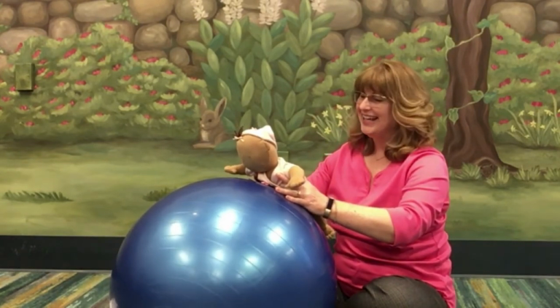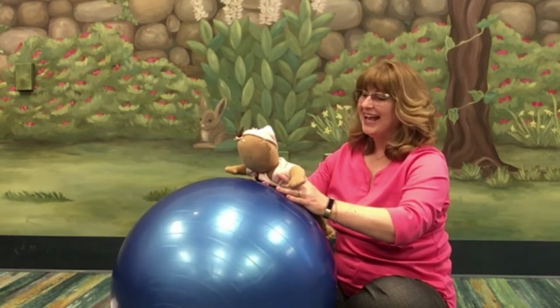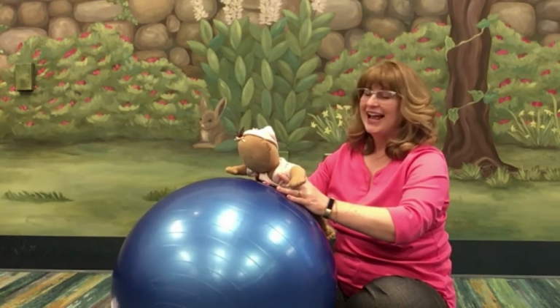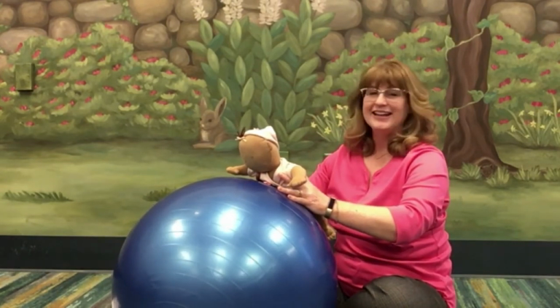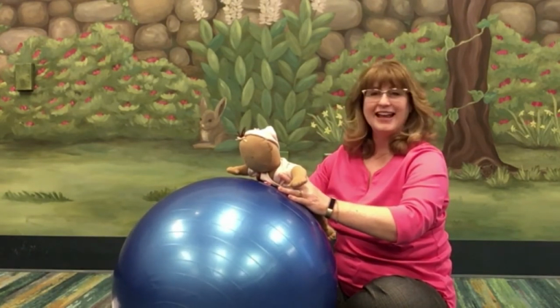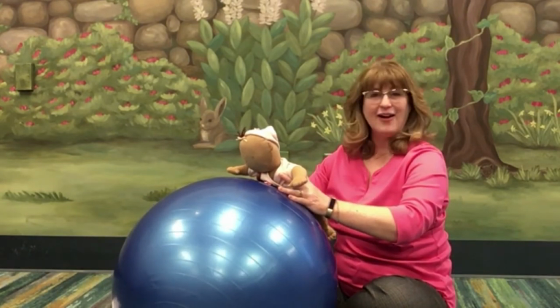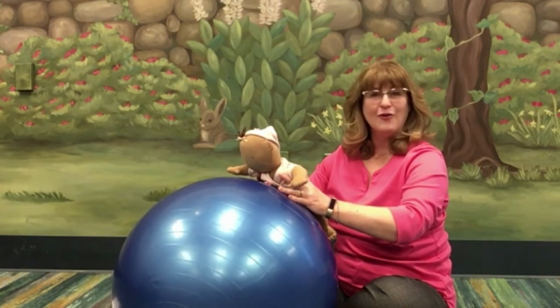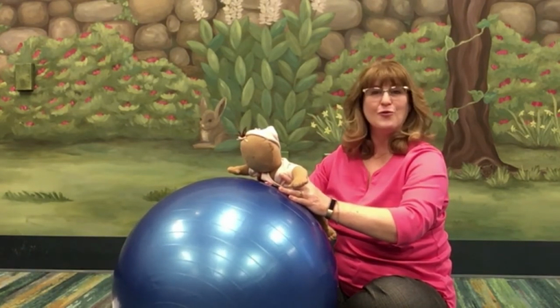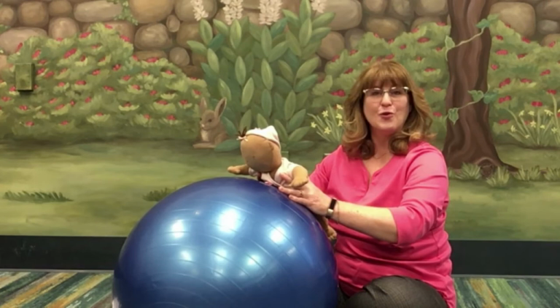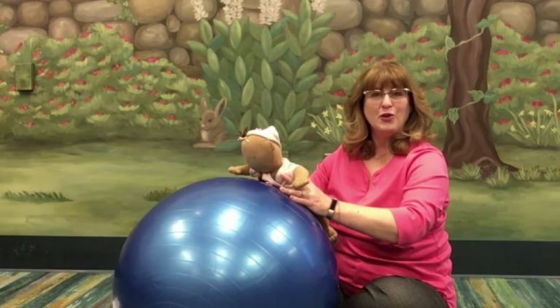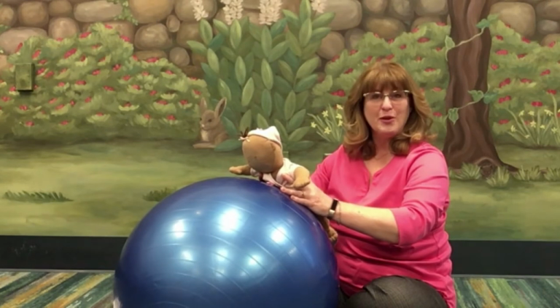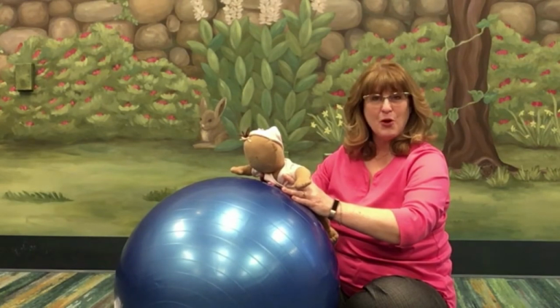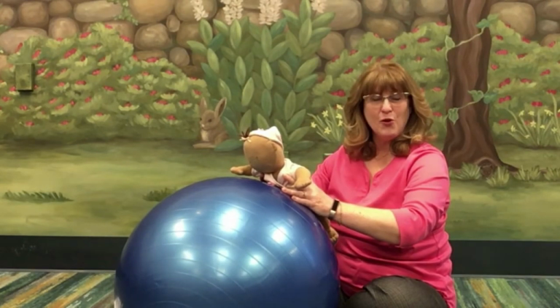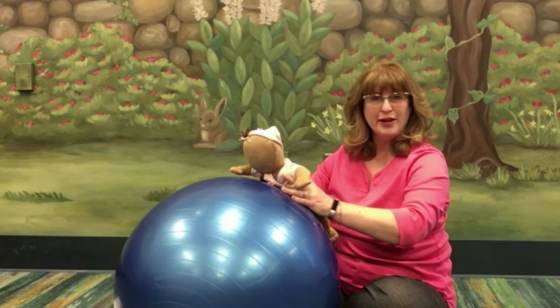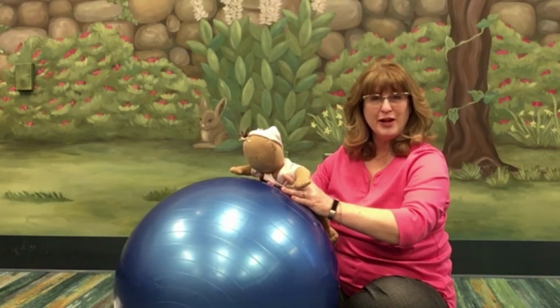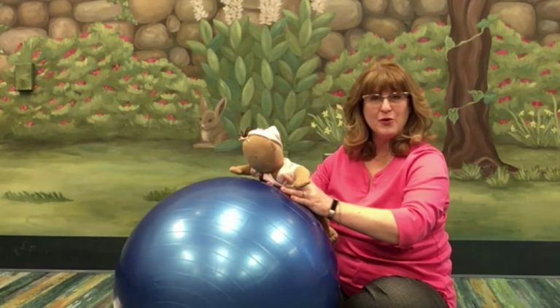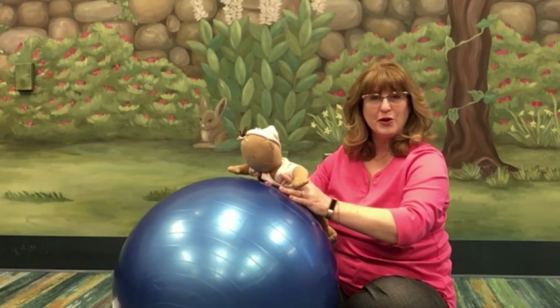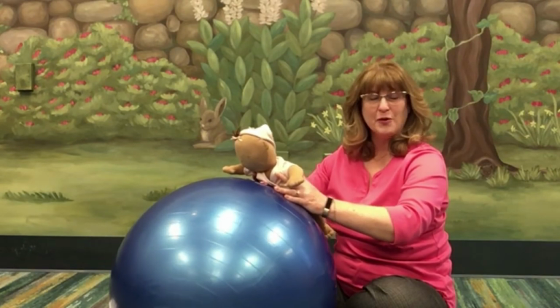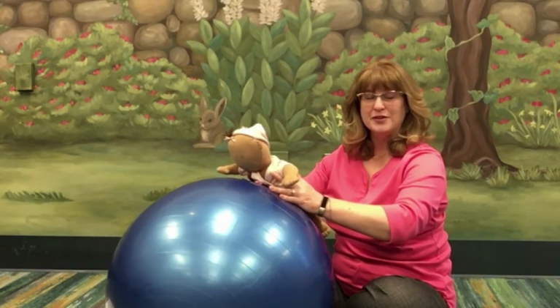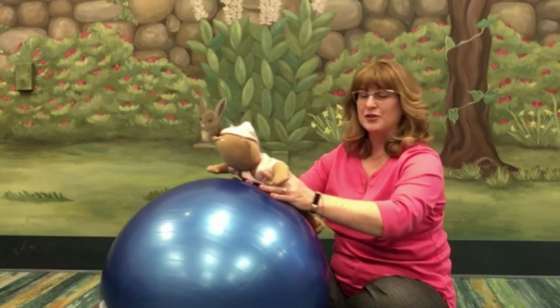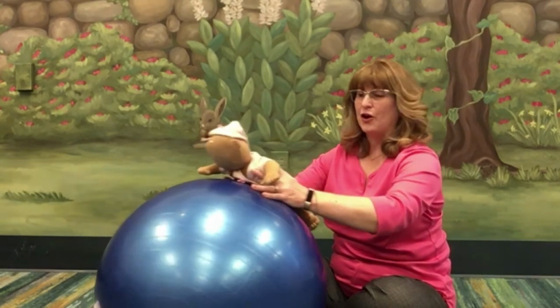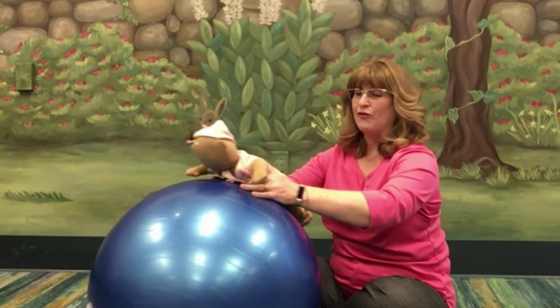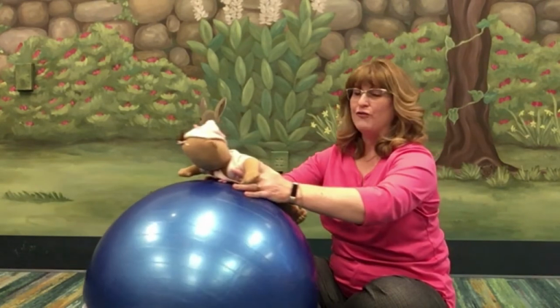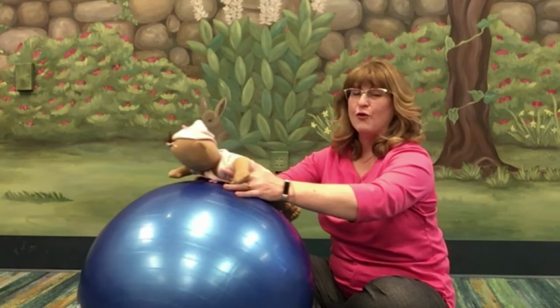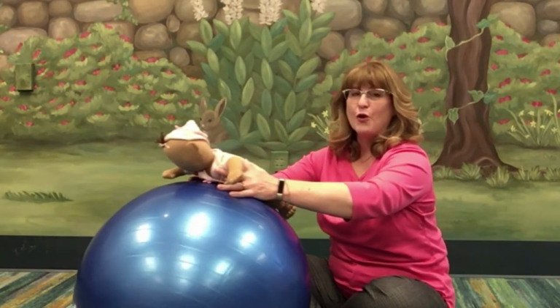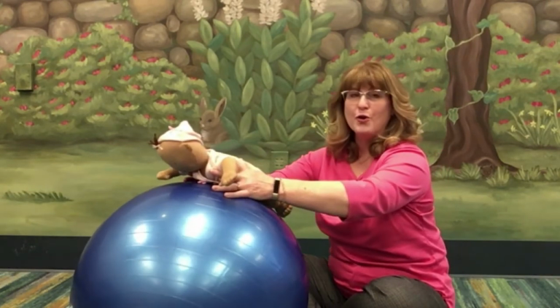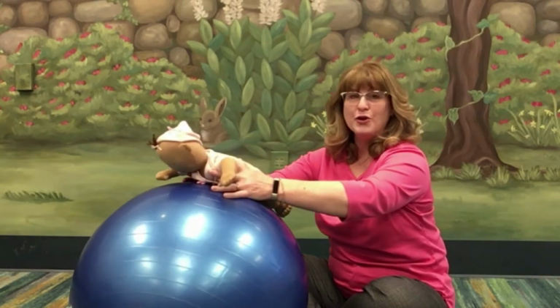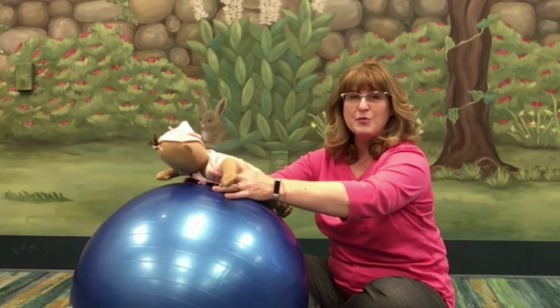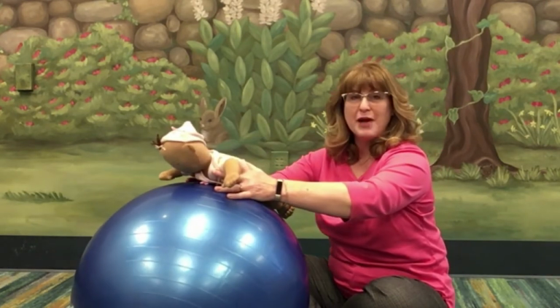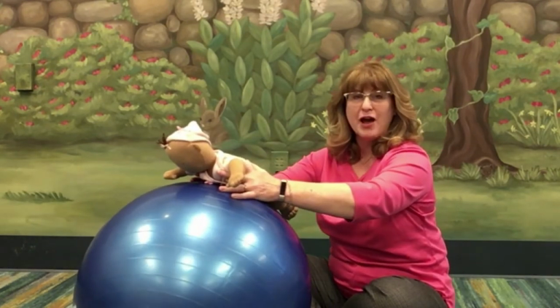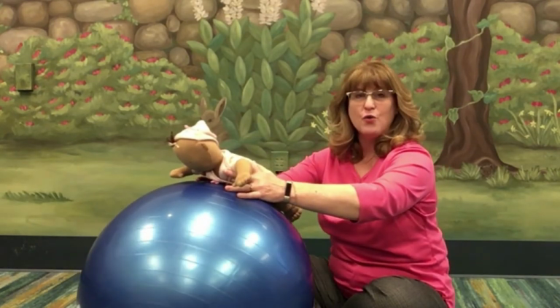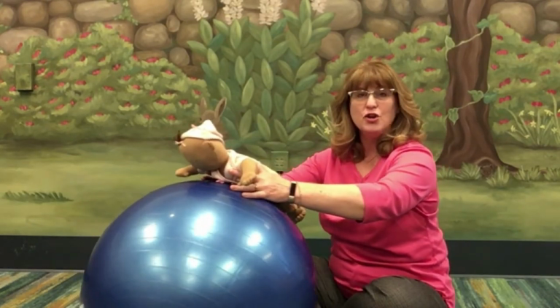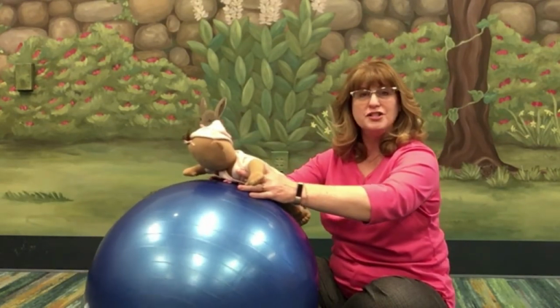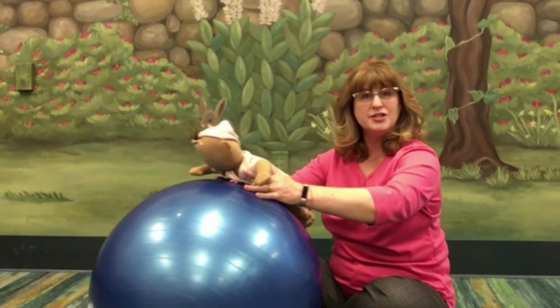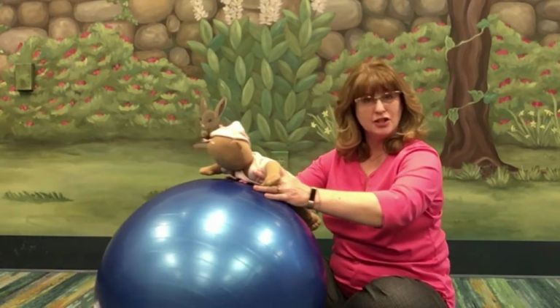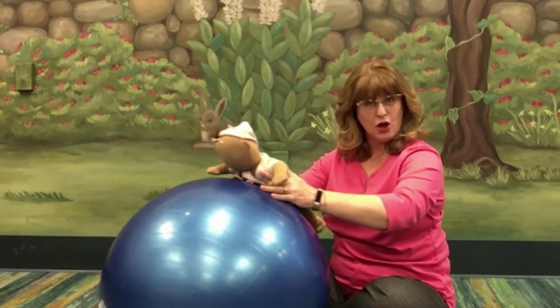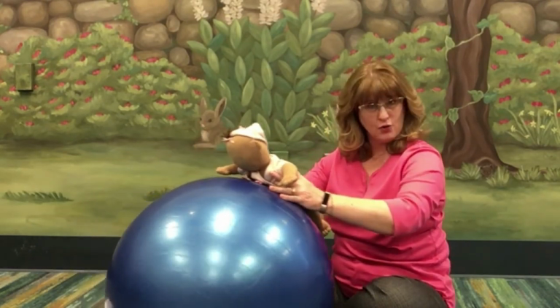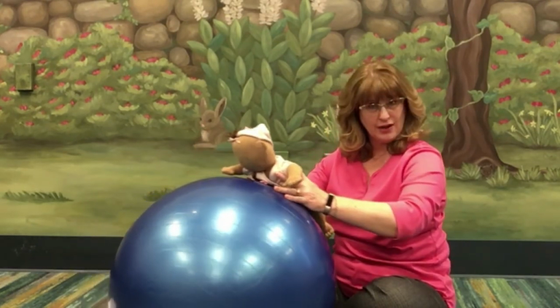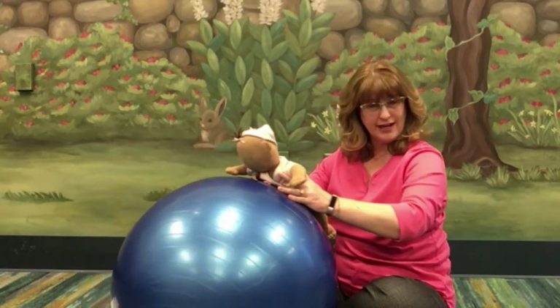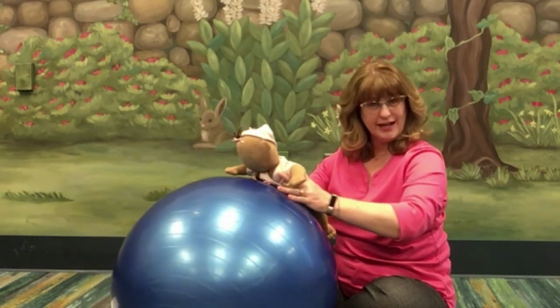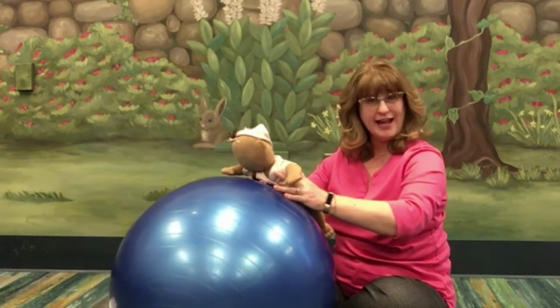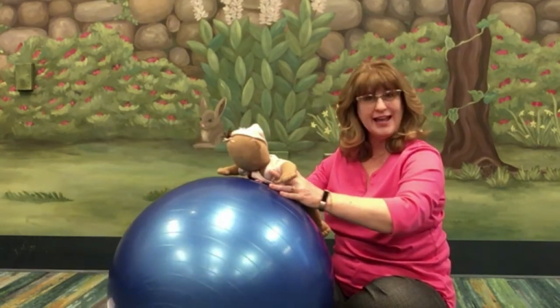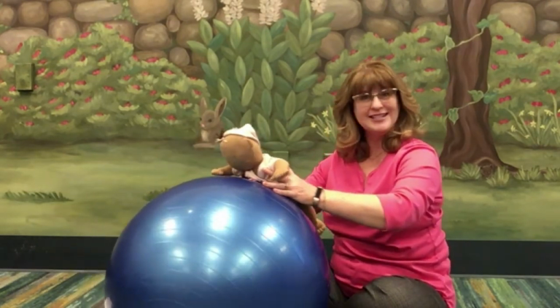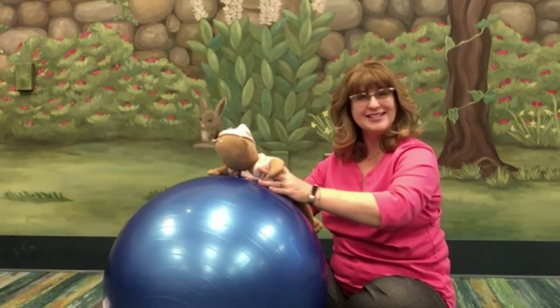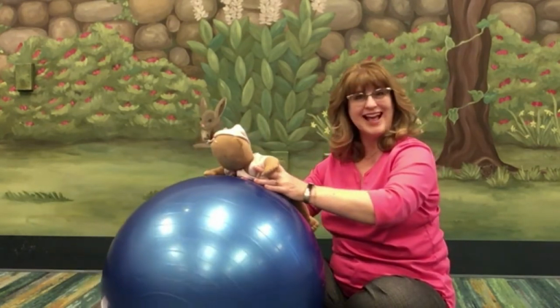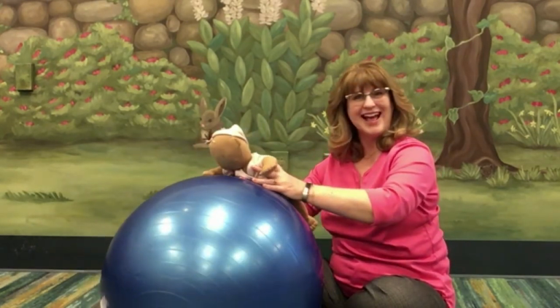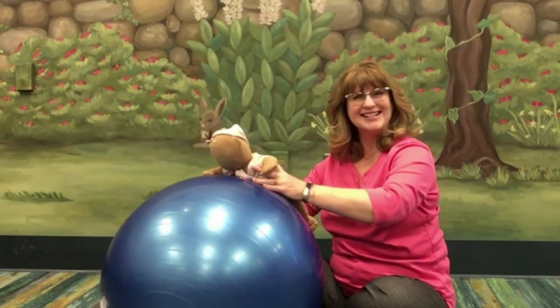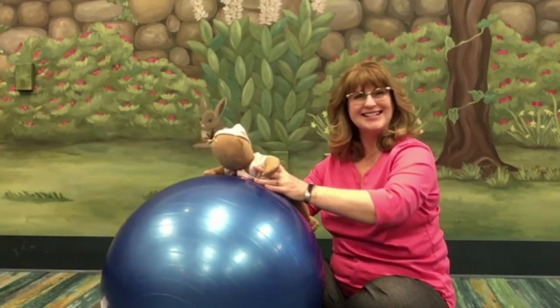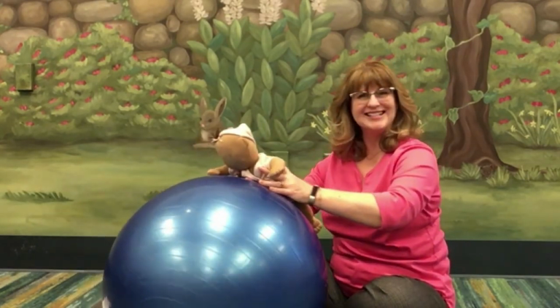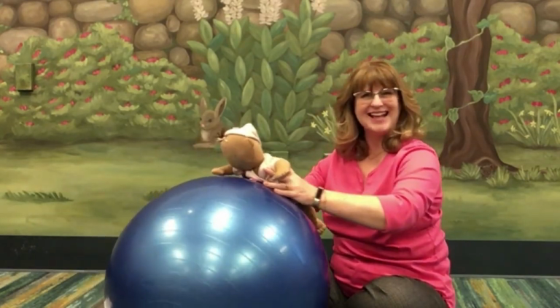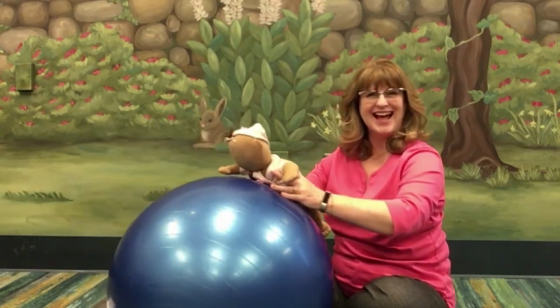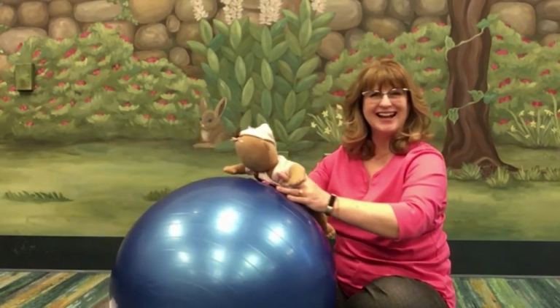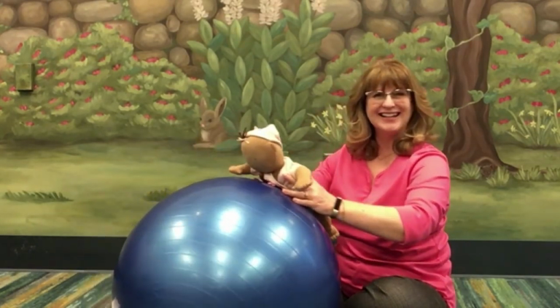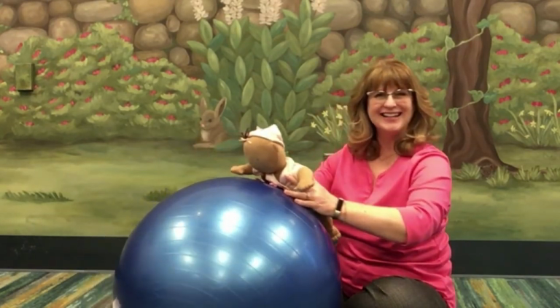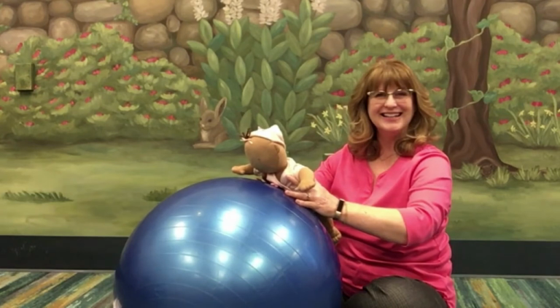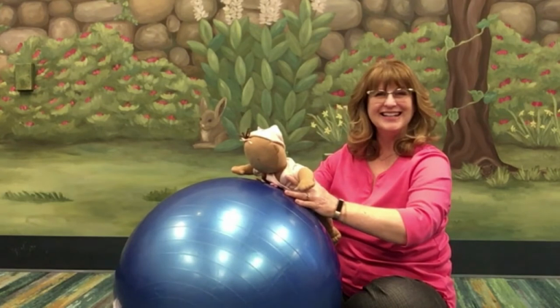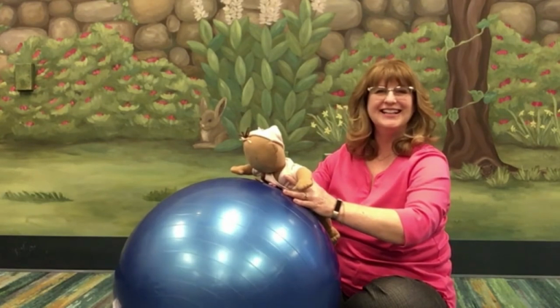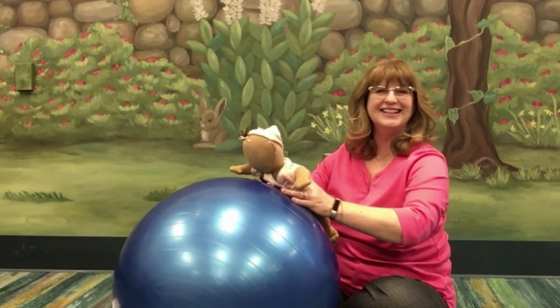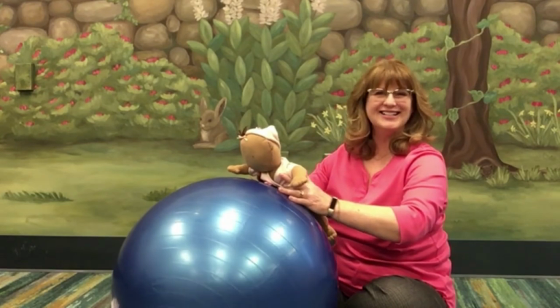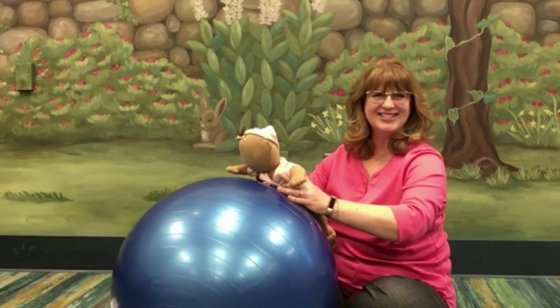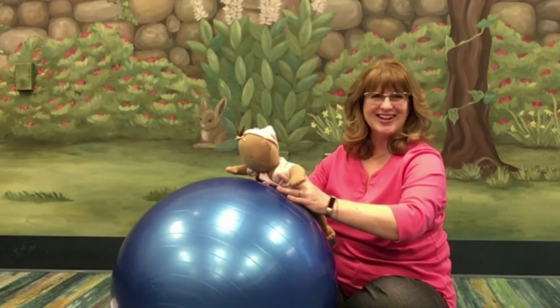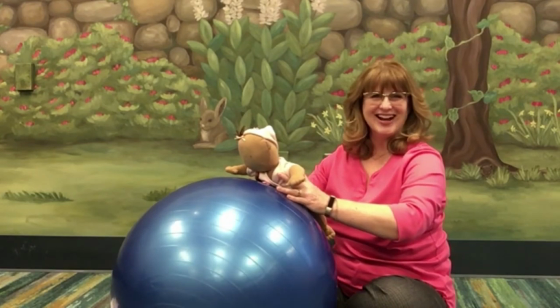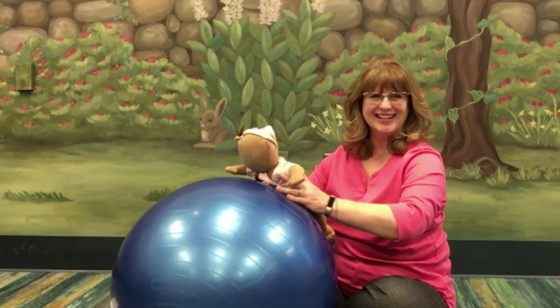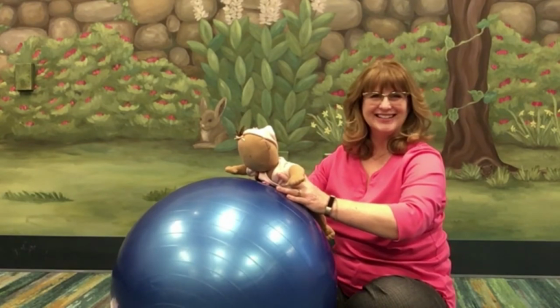Now for Roly Poly on the ball, we're going to go forward and backward slowly and side to side. Let's try it.